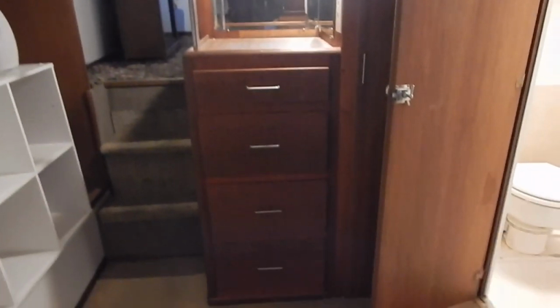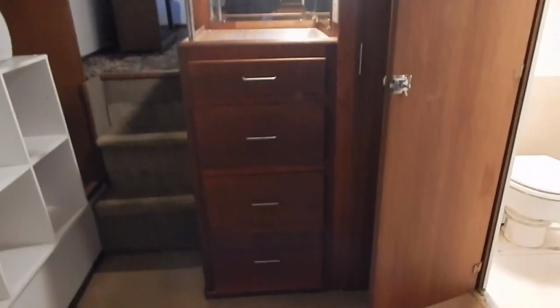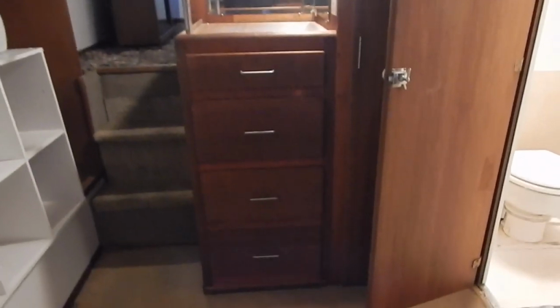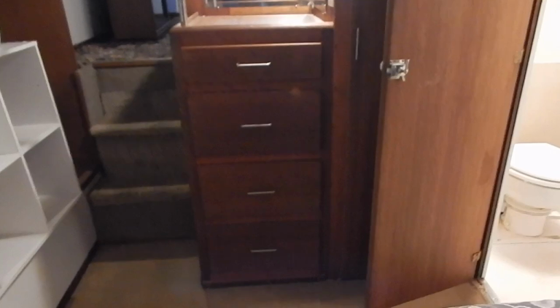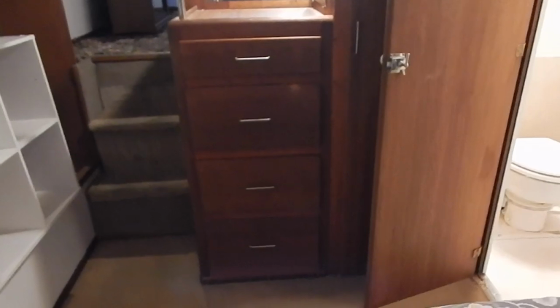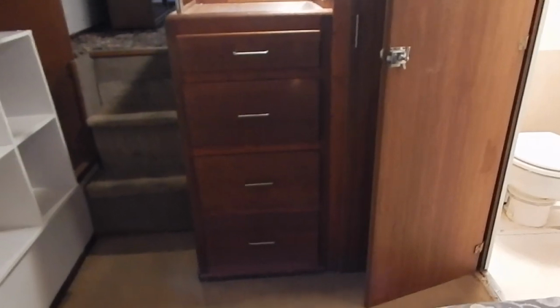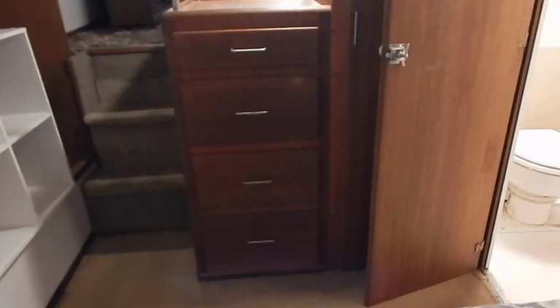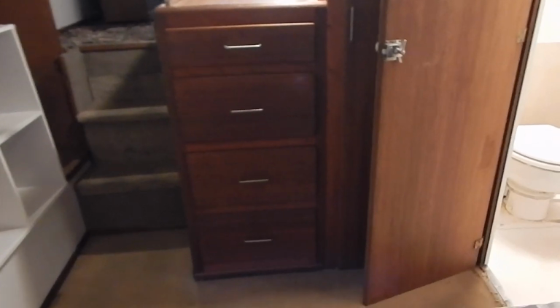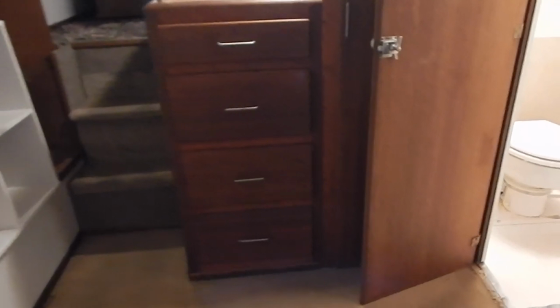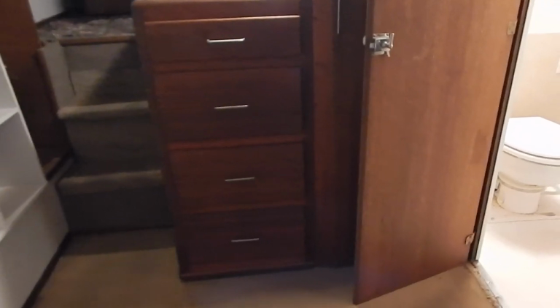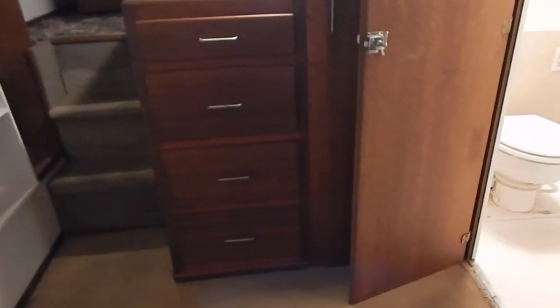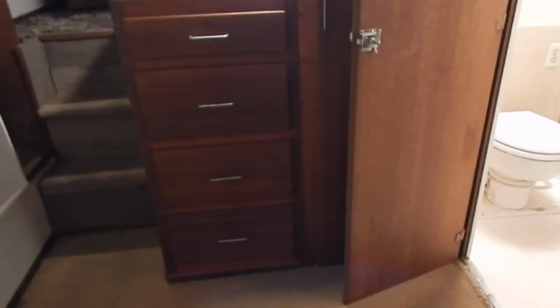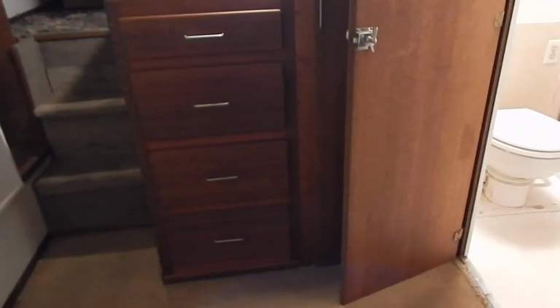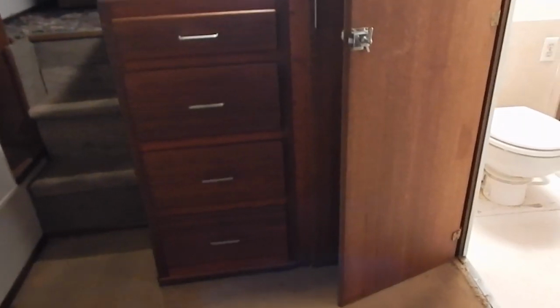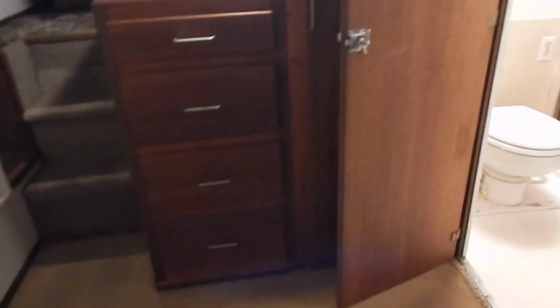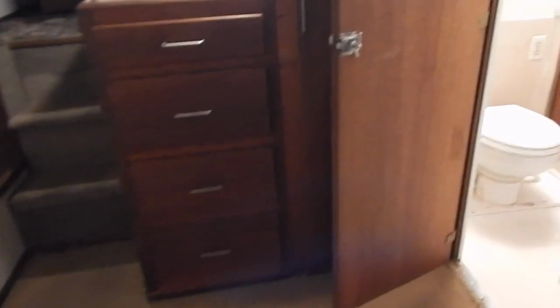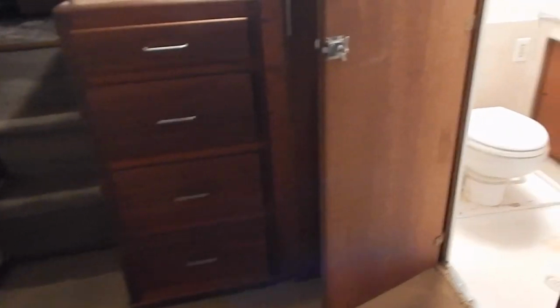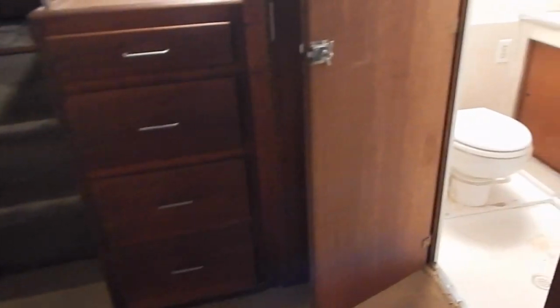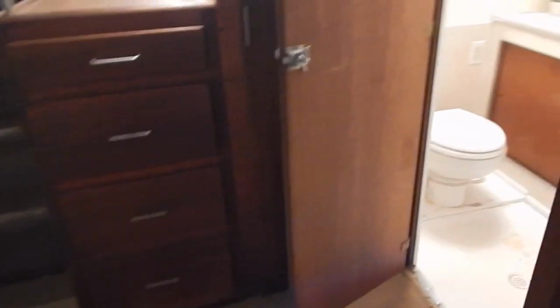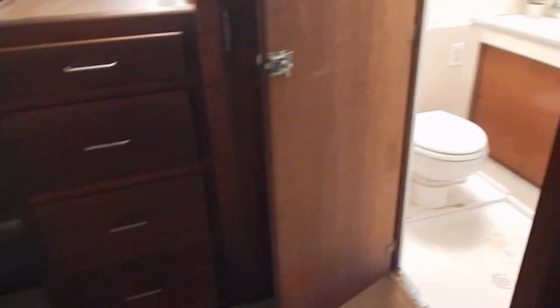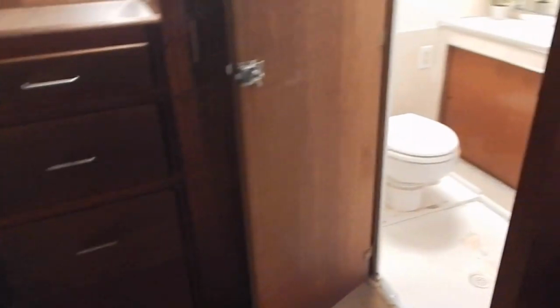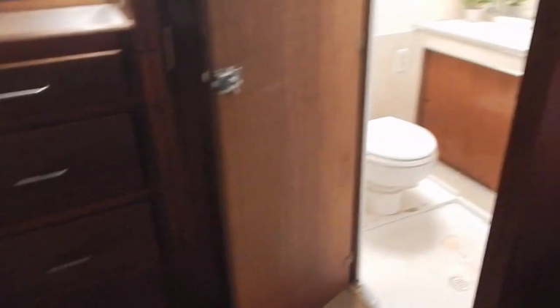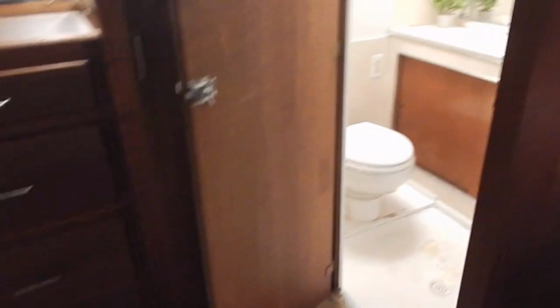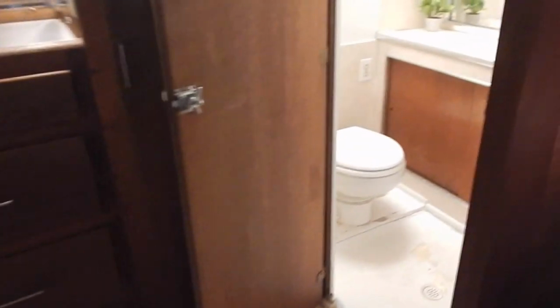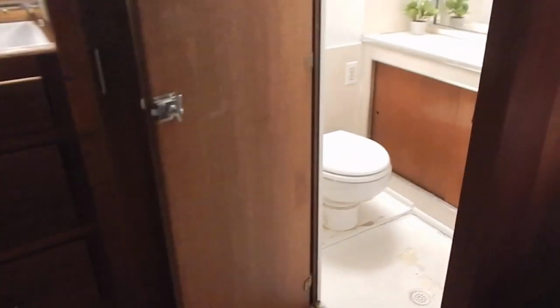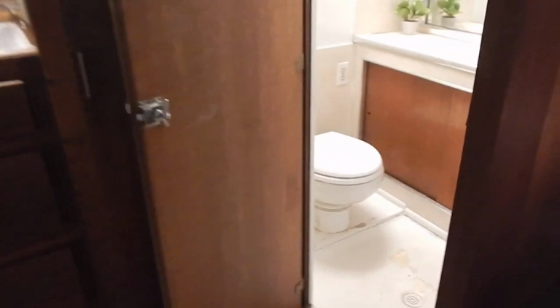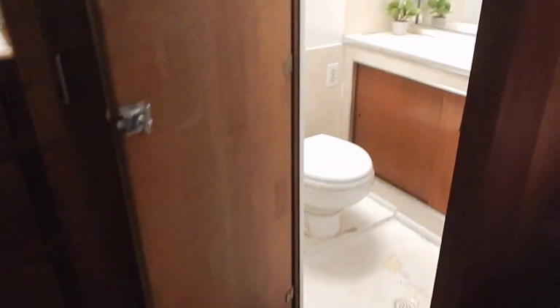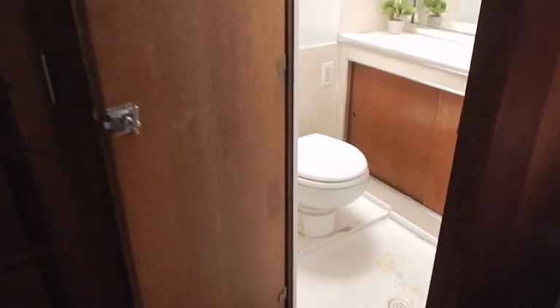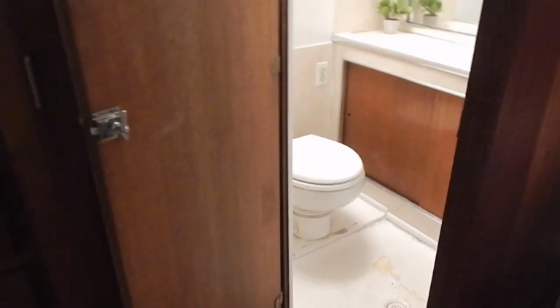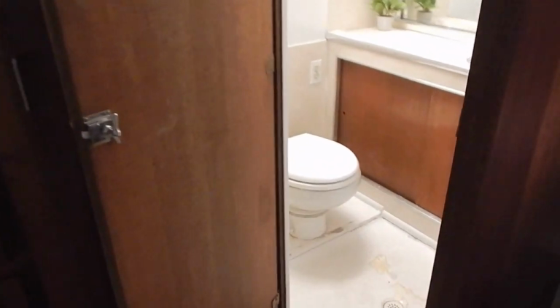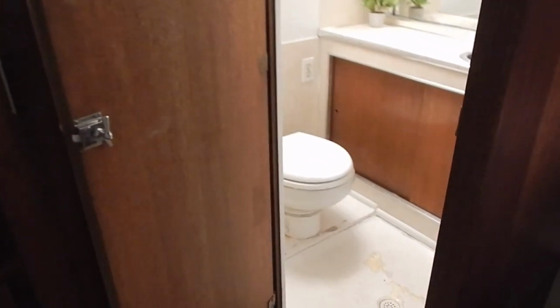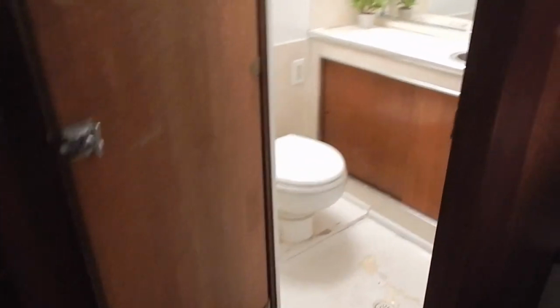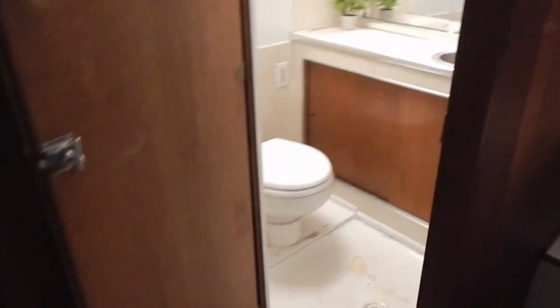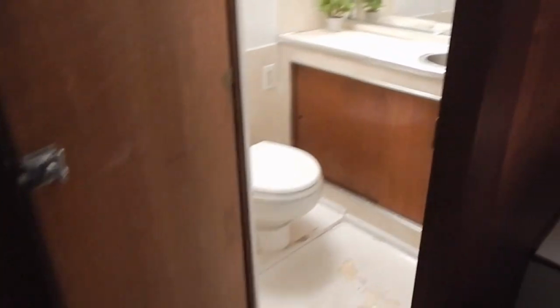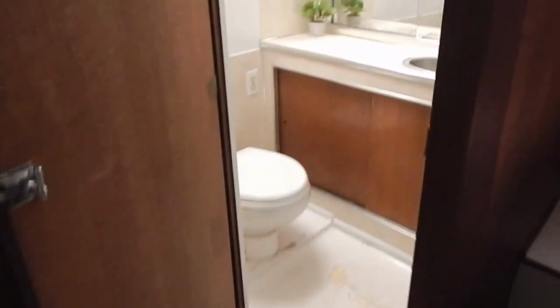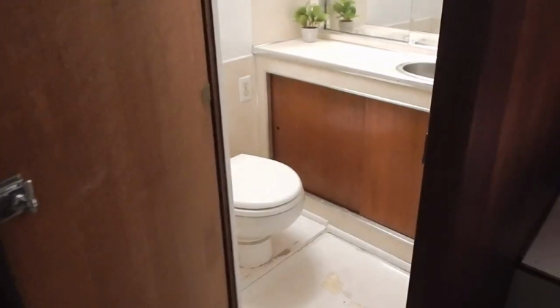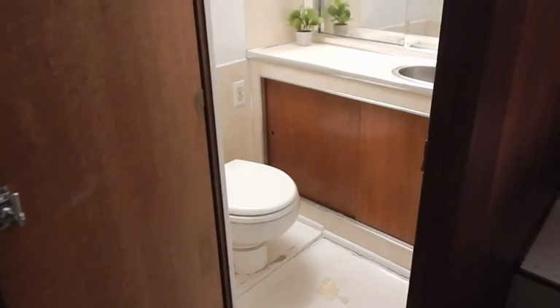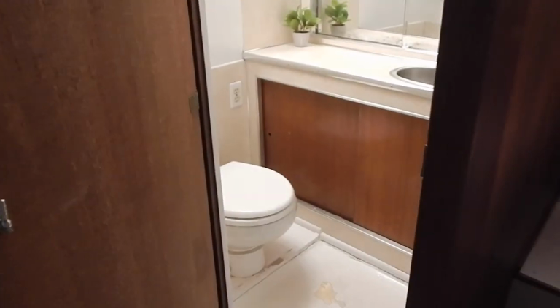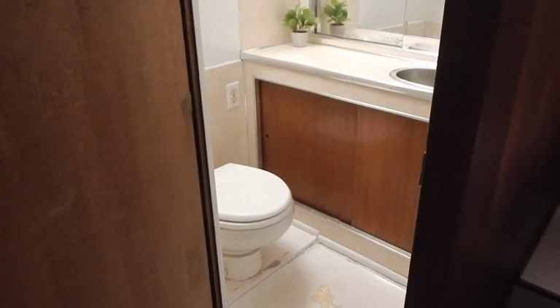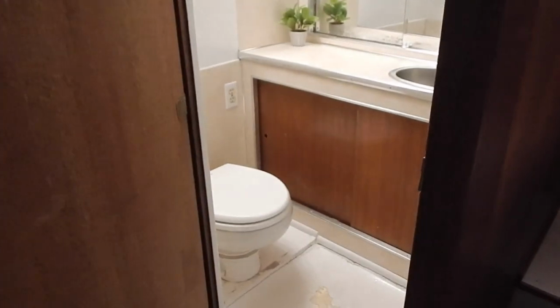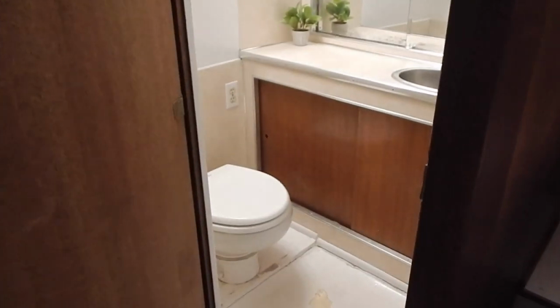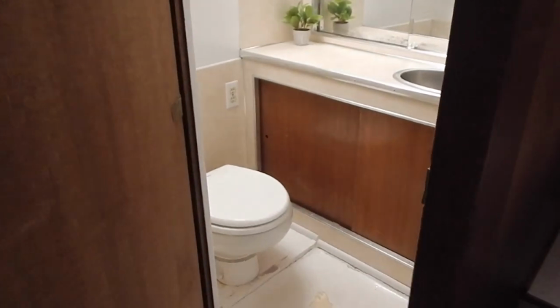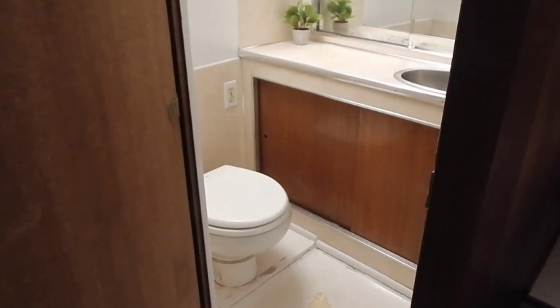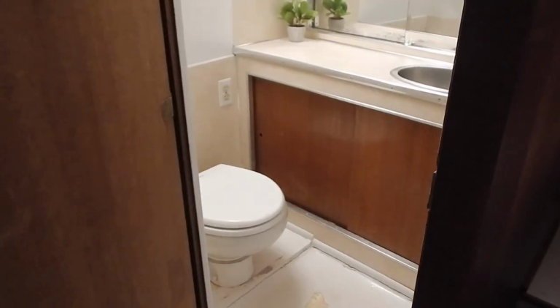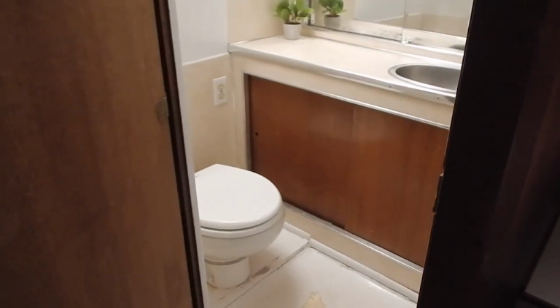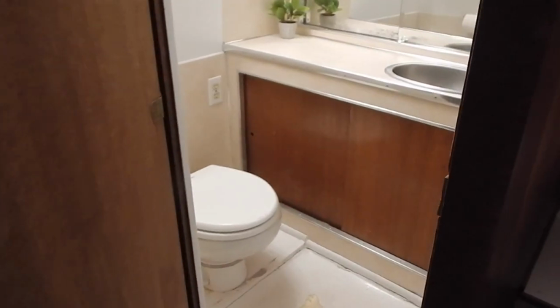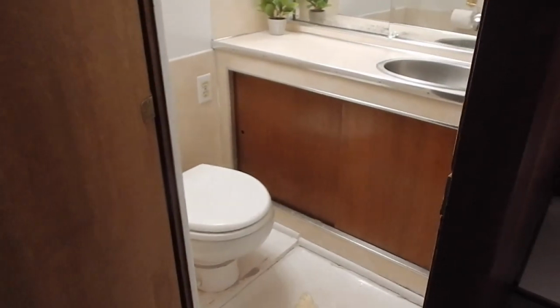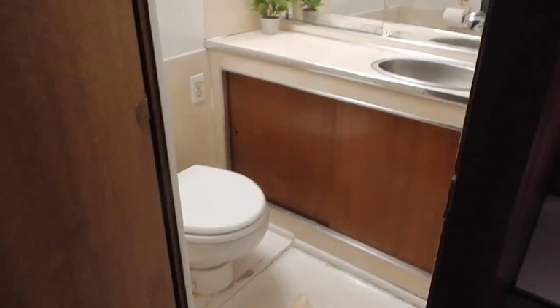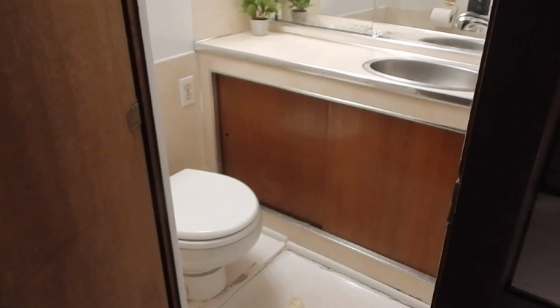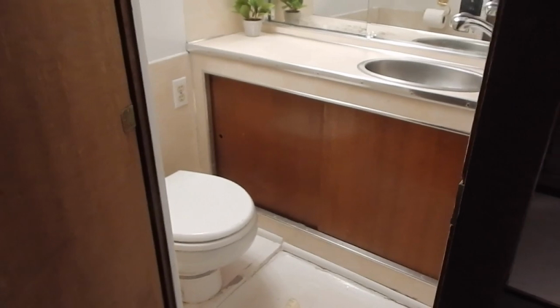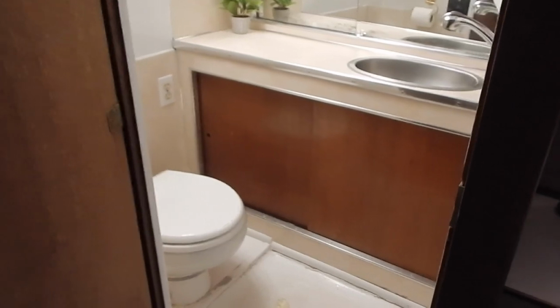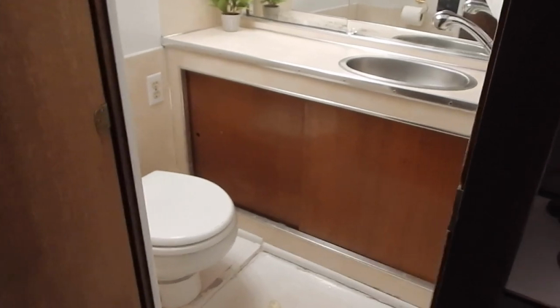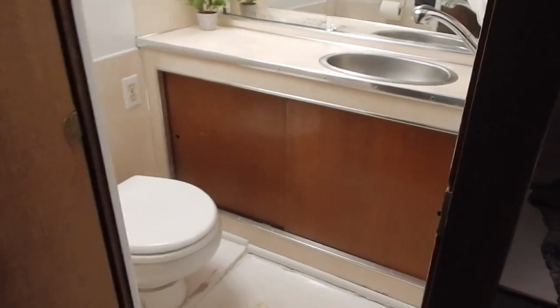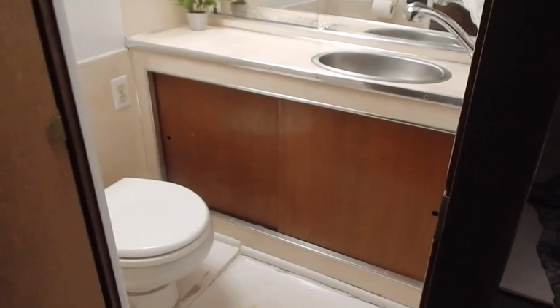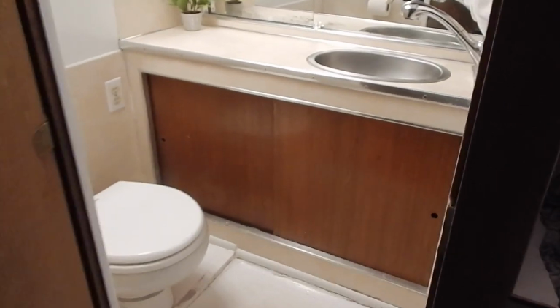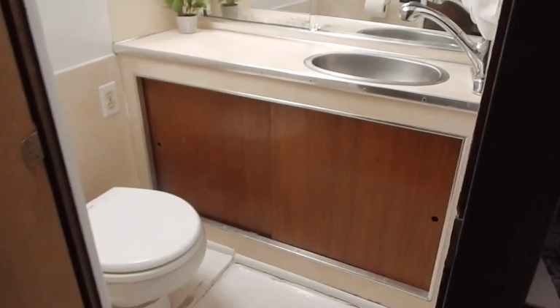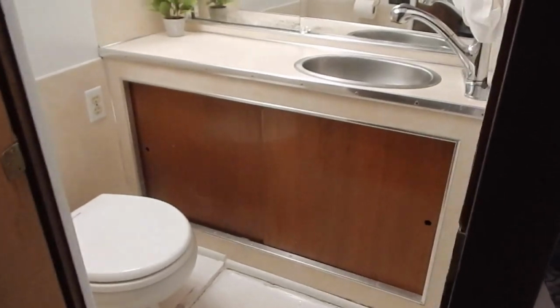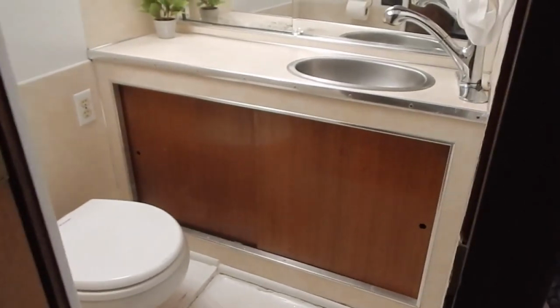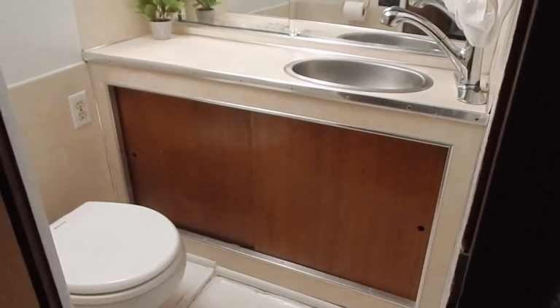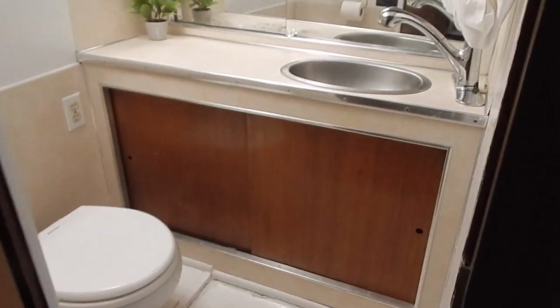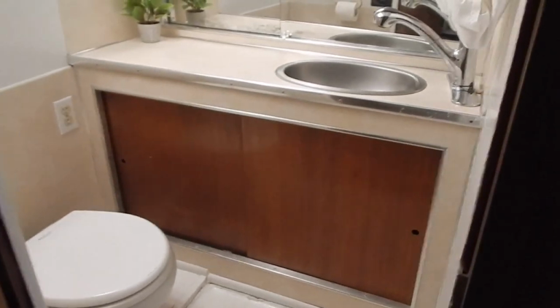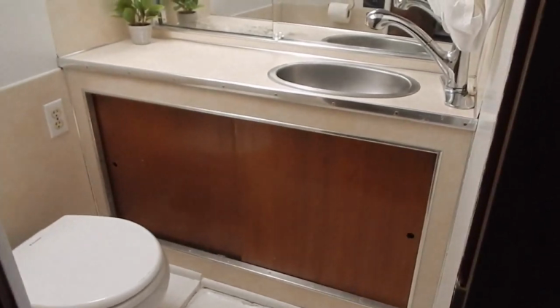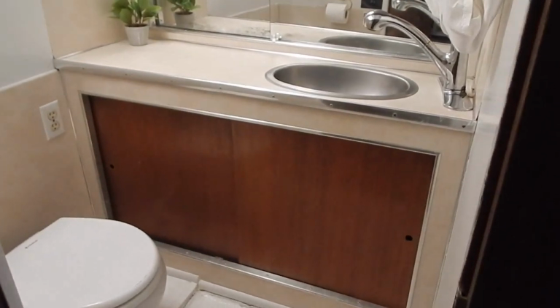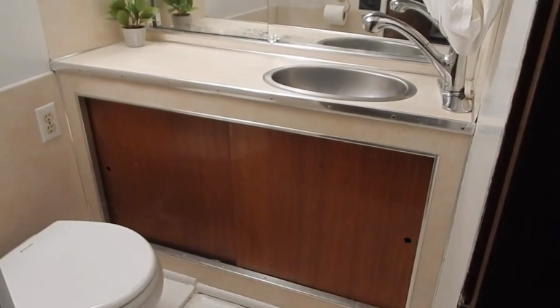Now we're going to swing into the head. There's an electric toilet, full vanity, lots of light, and of course a shower.